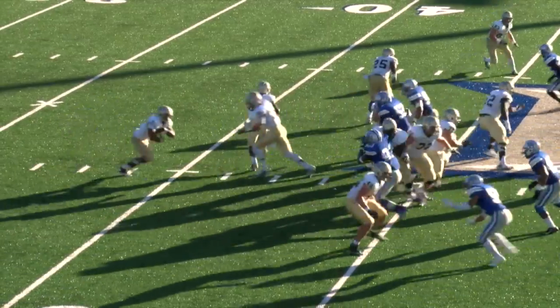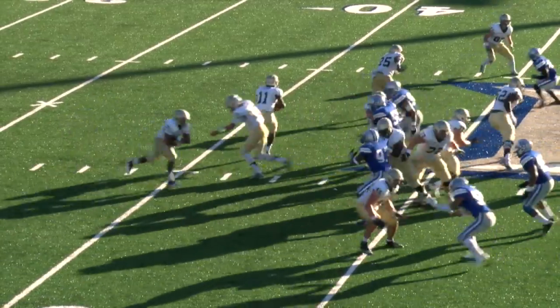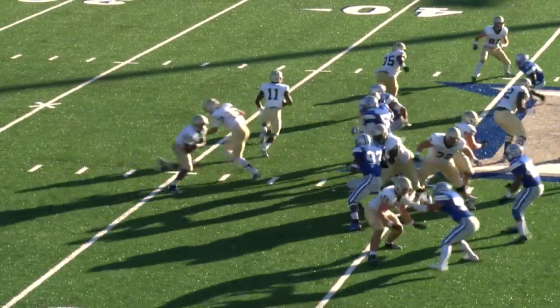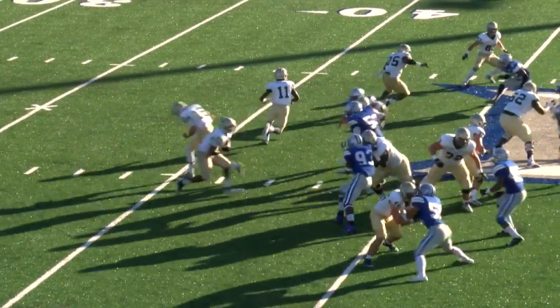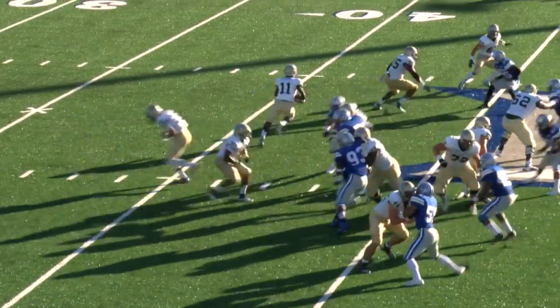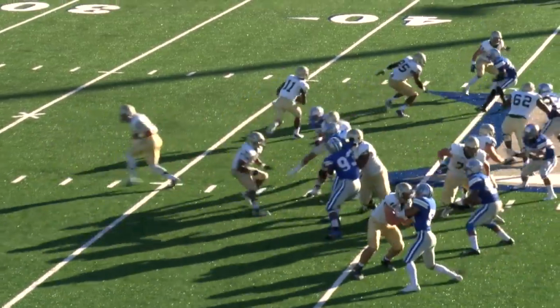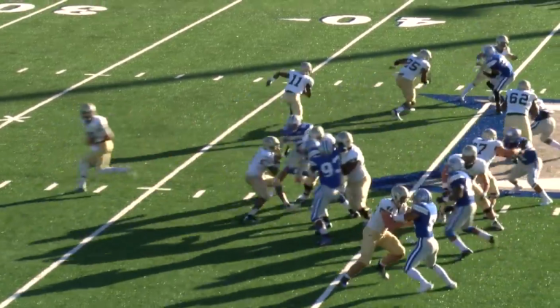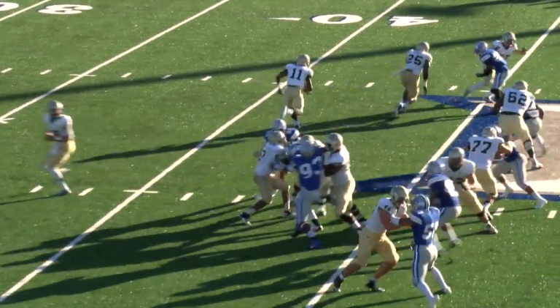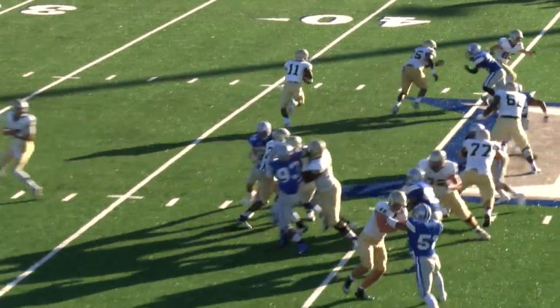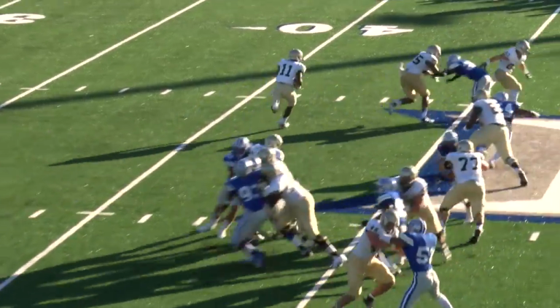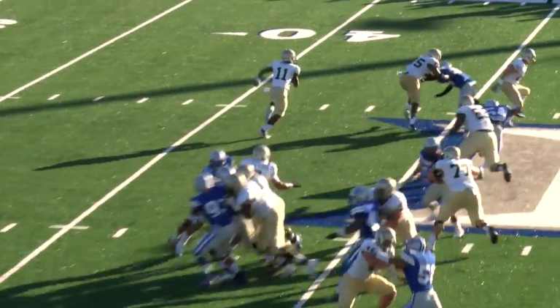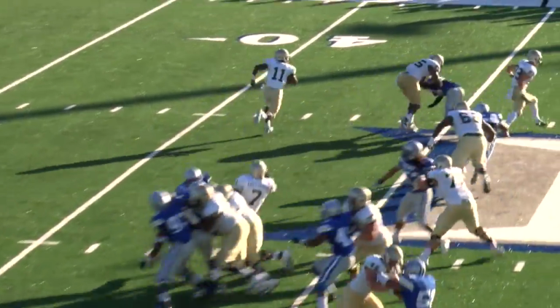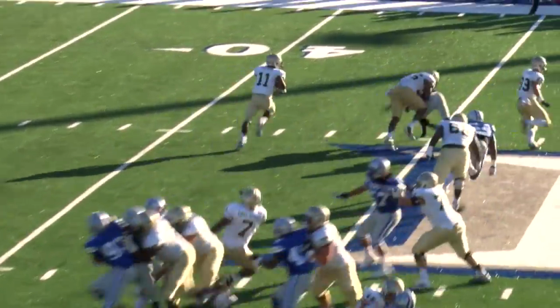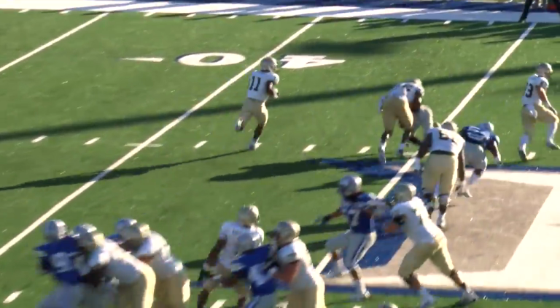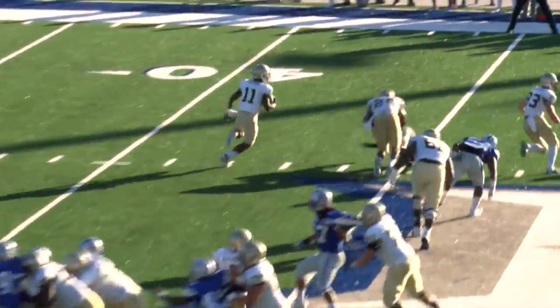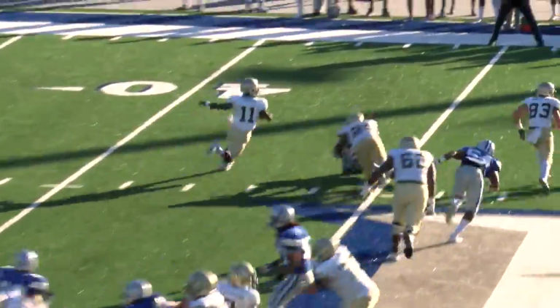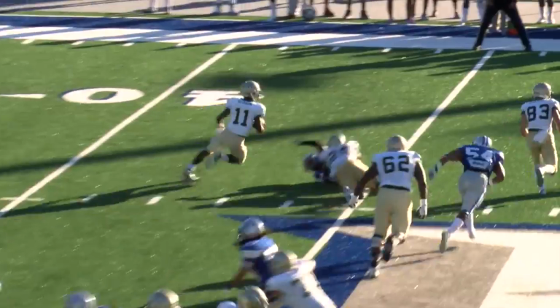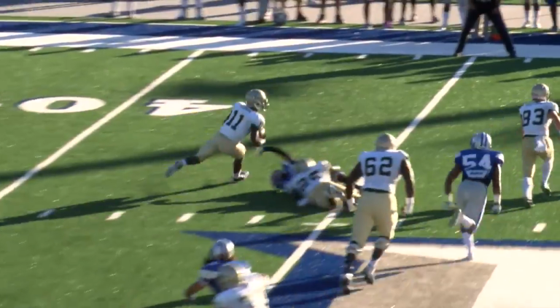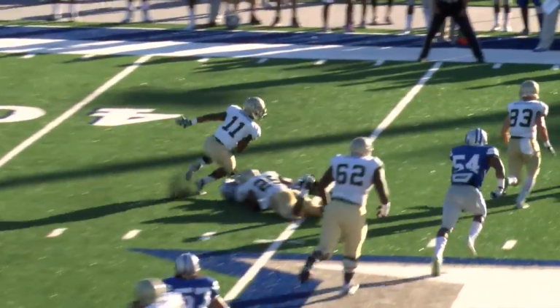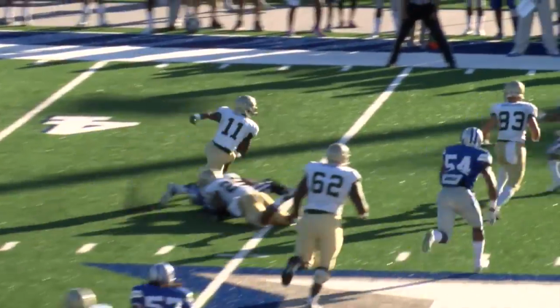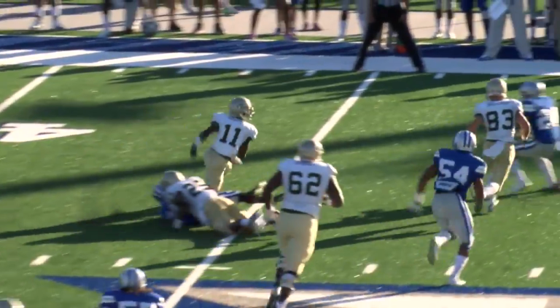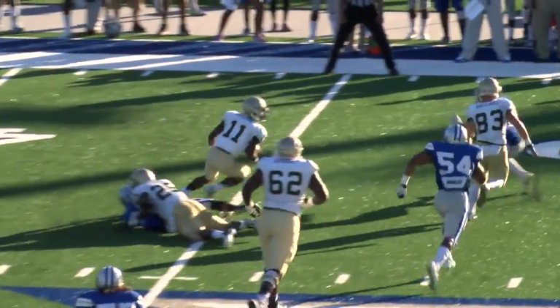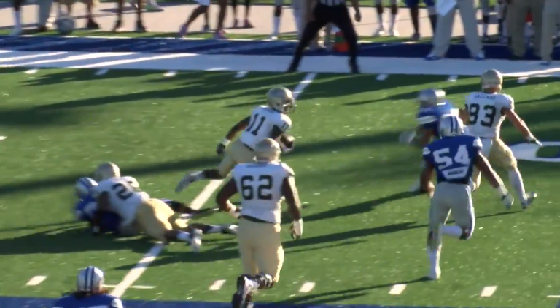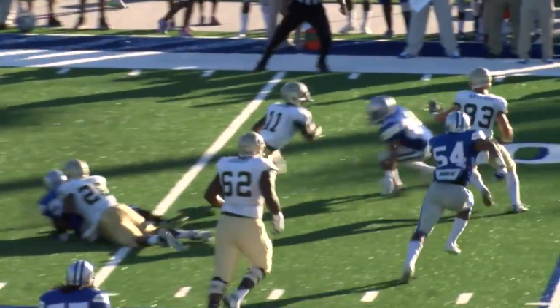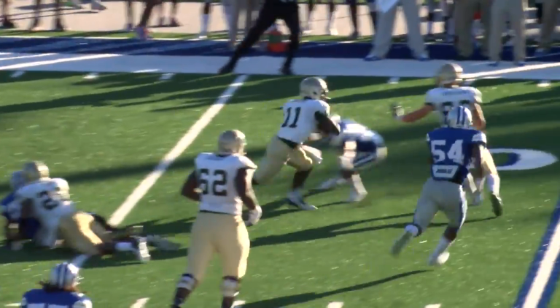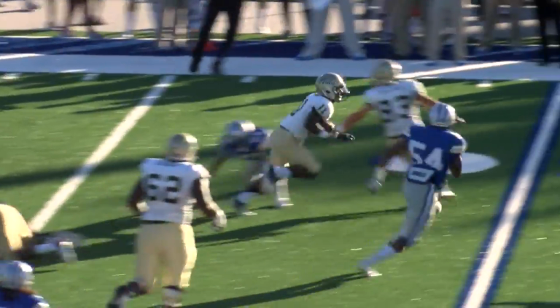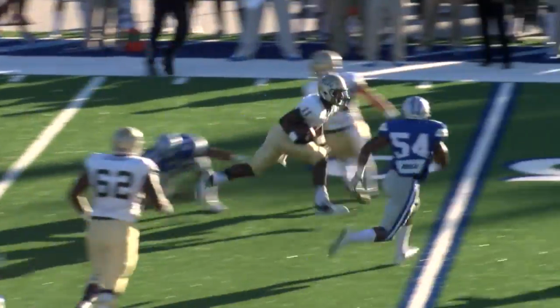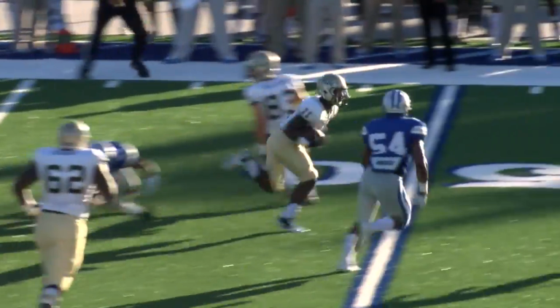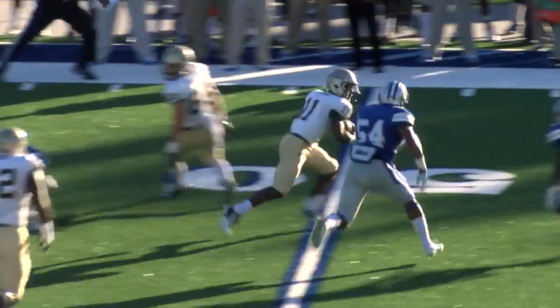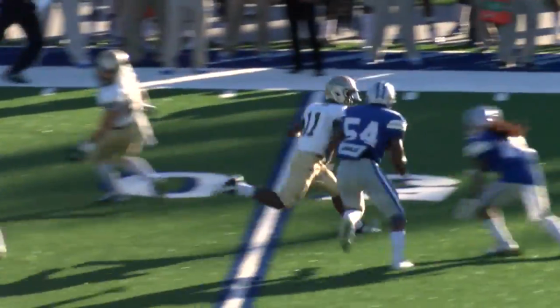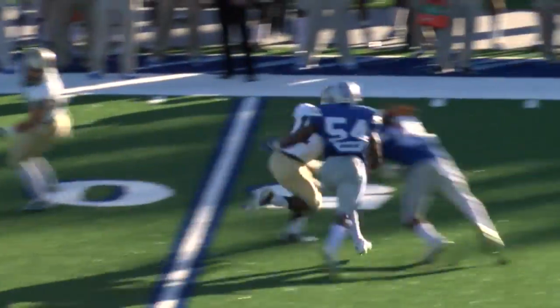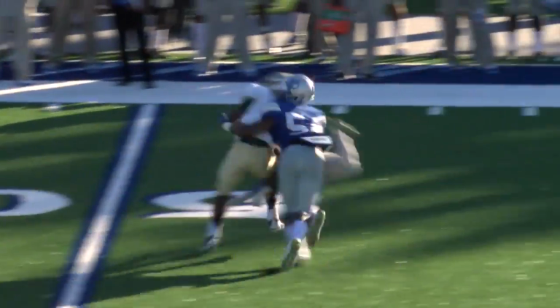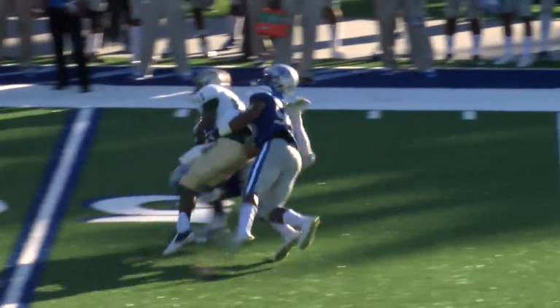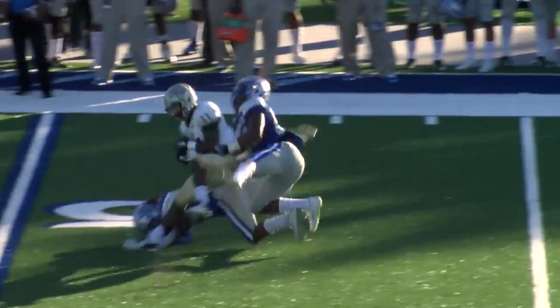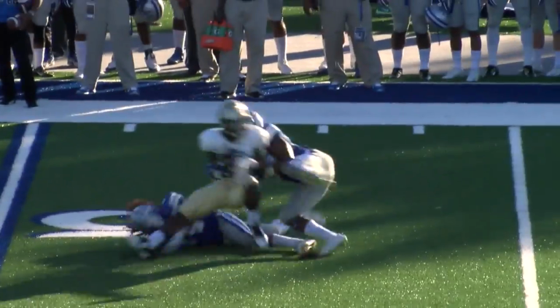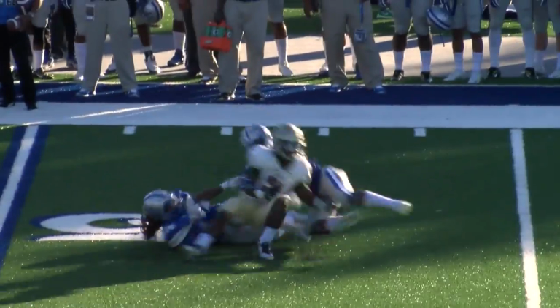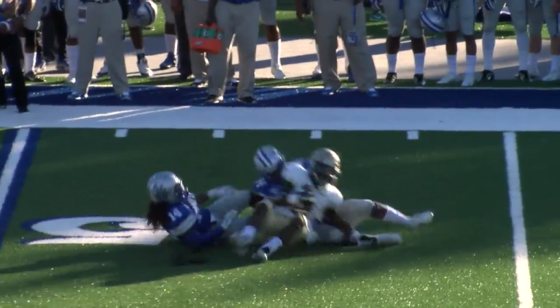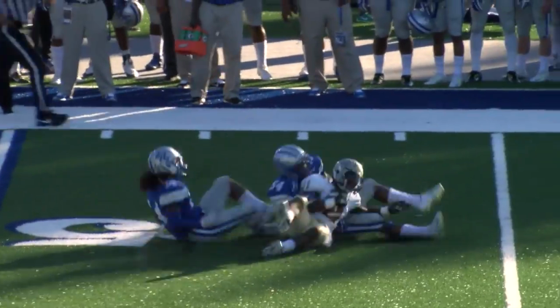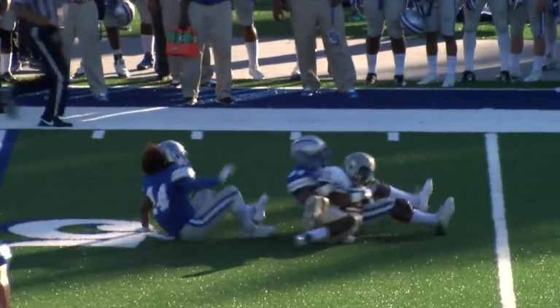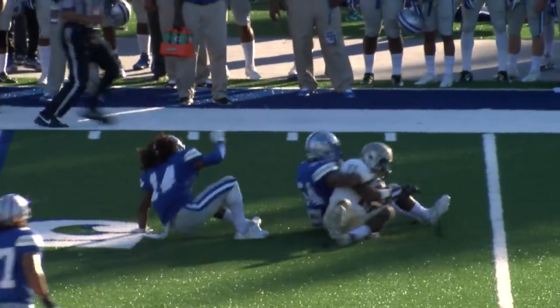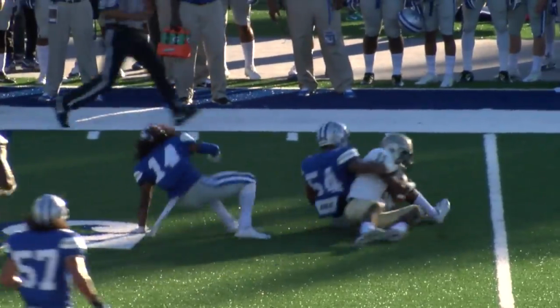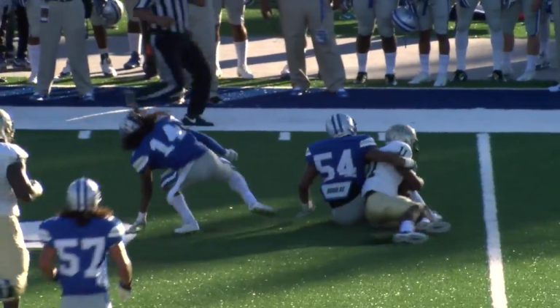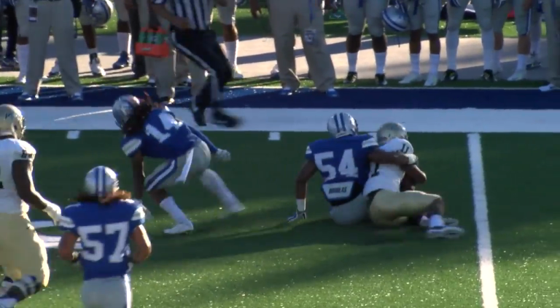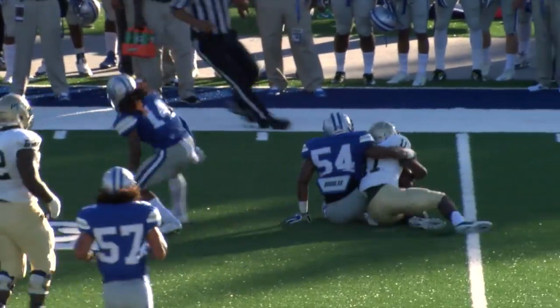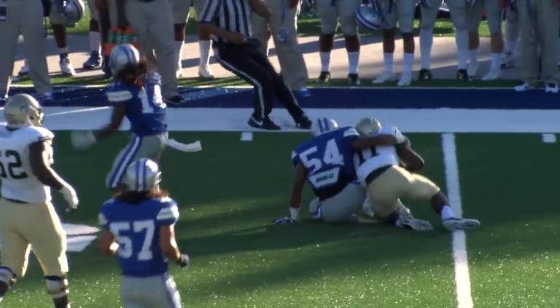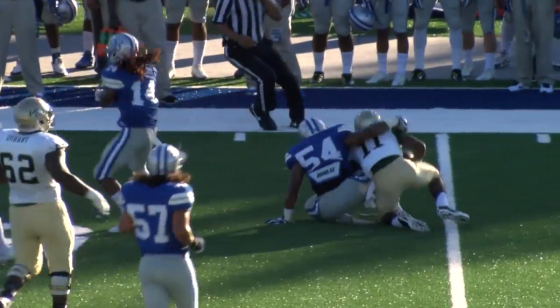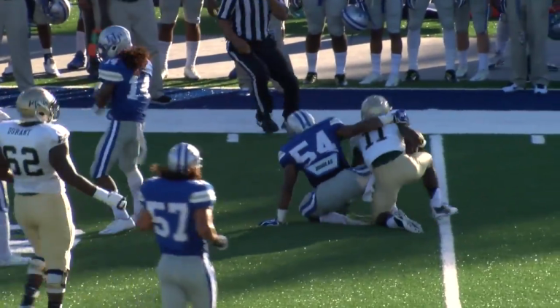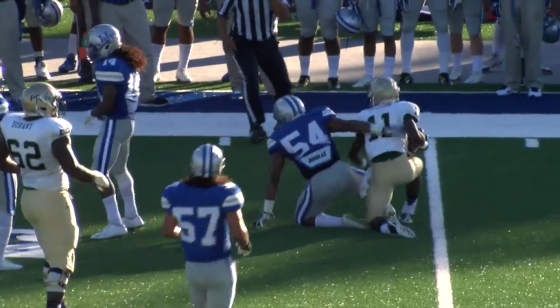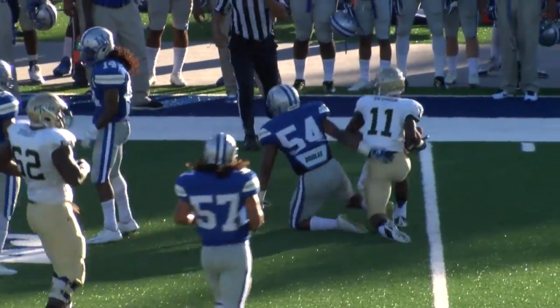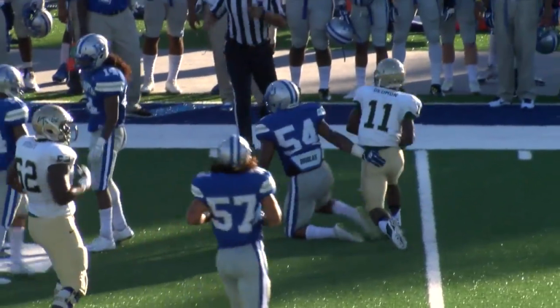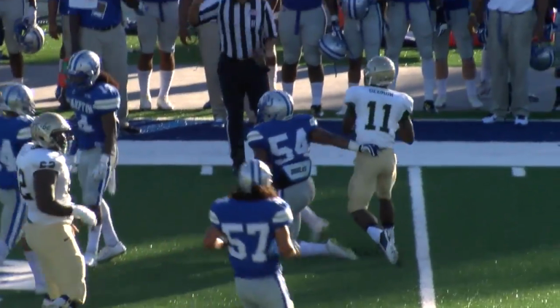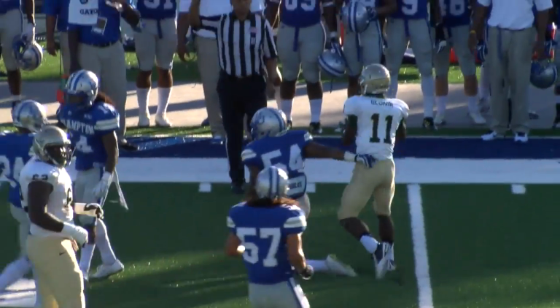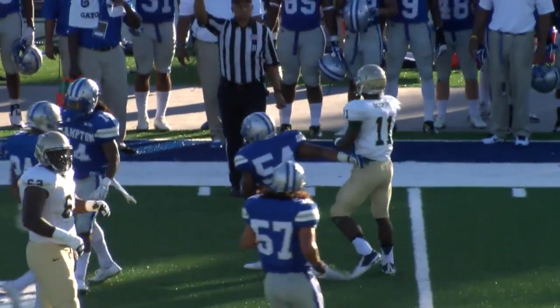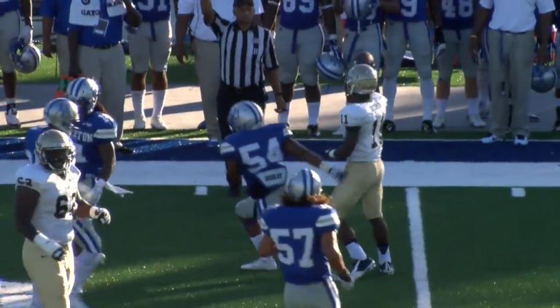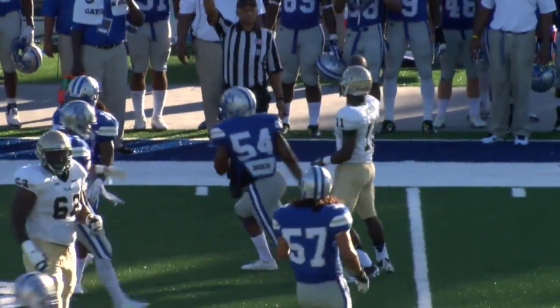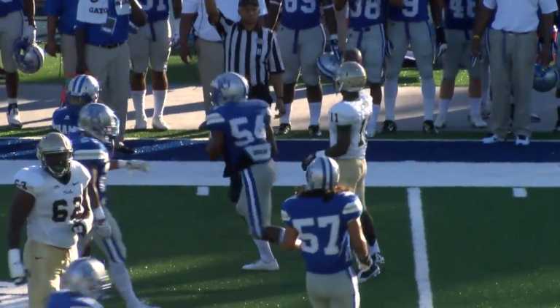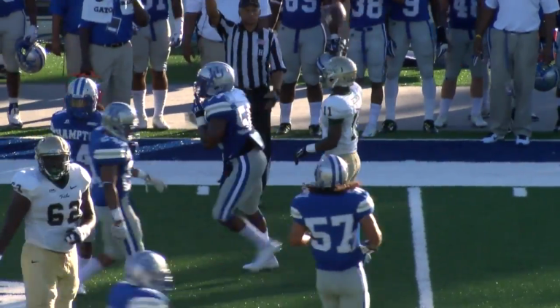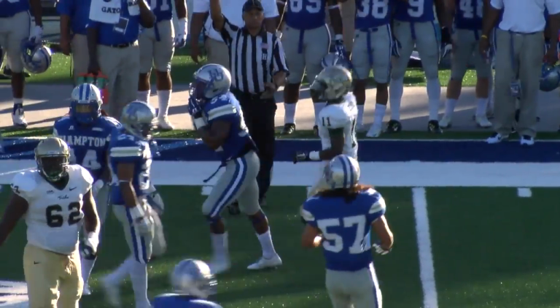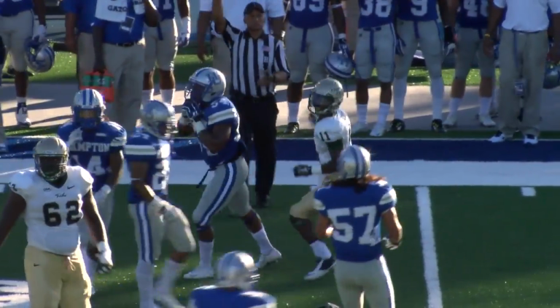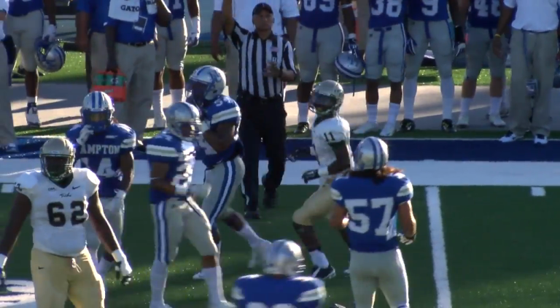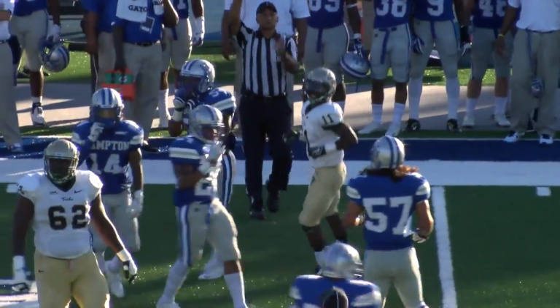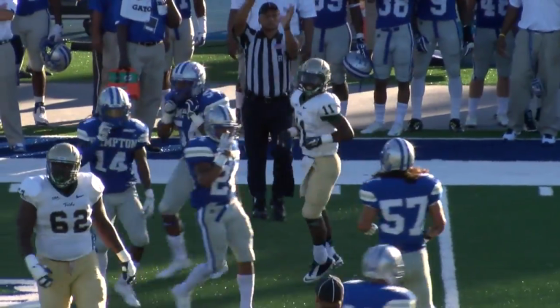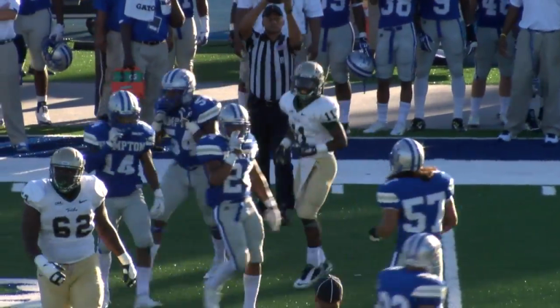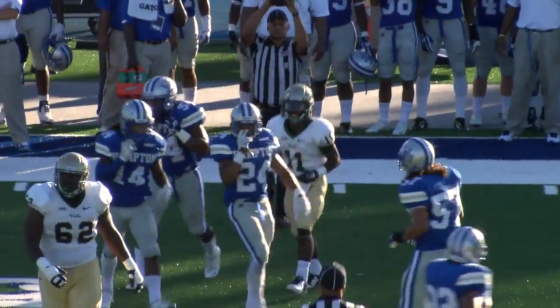Now the youngster Devontae gets that football around the left side, they got to the 43, out to the 50-yard line, into Hampton territory for the first time today.